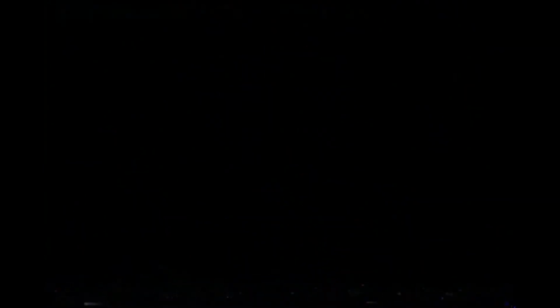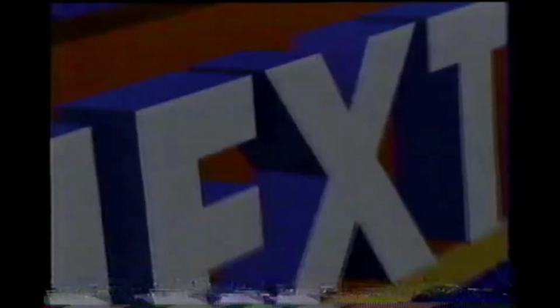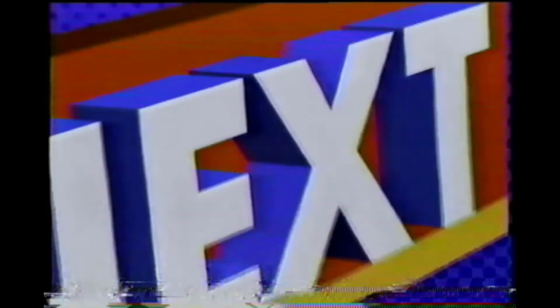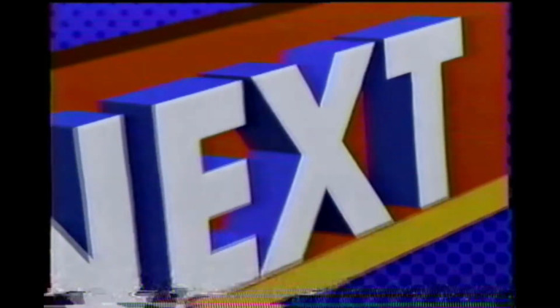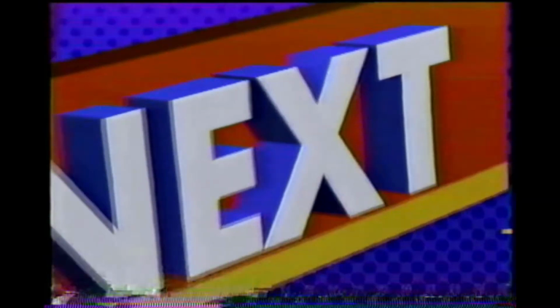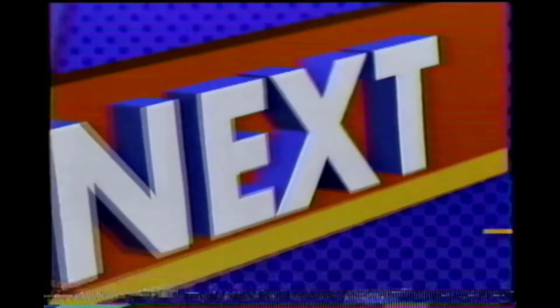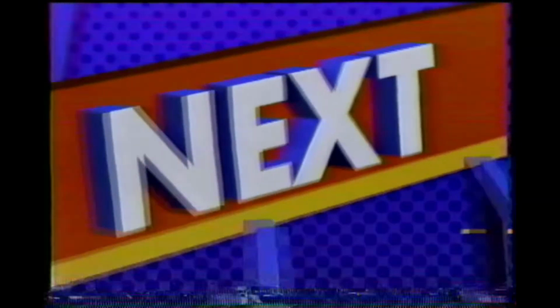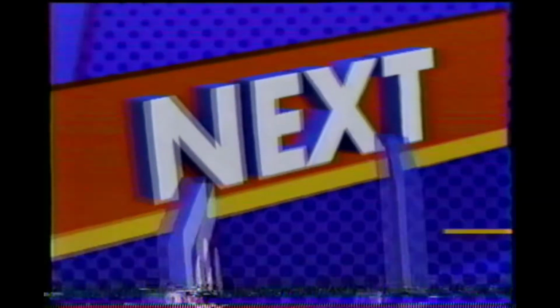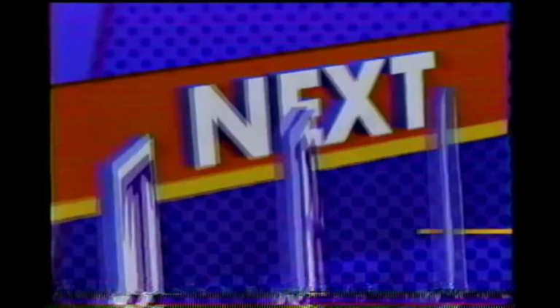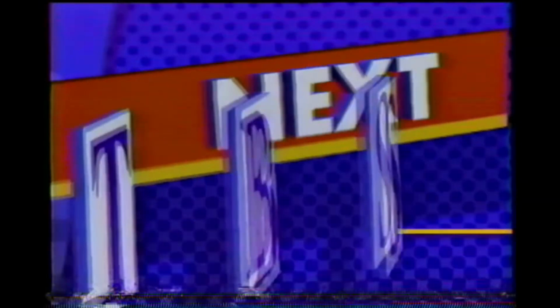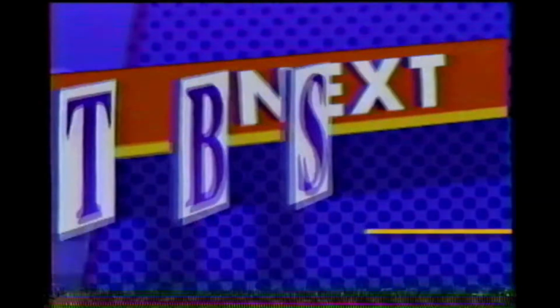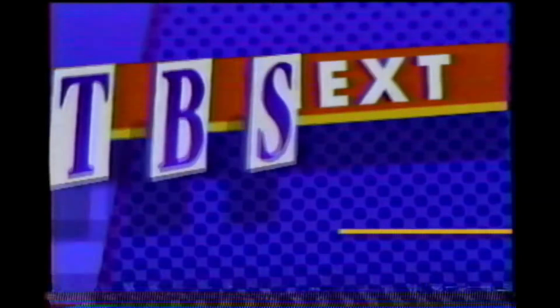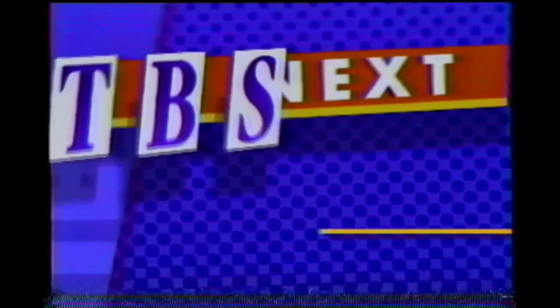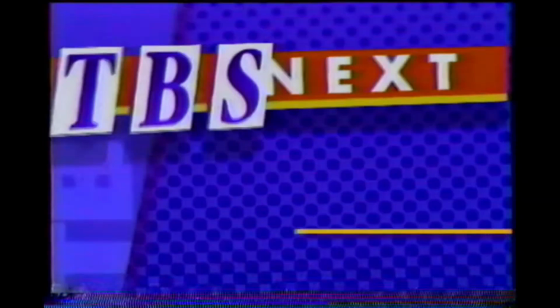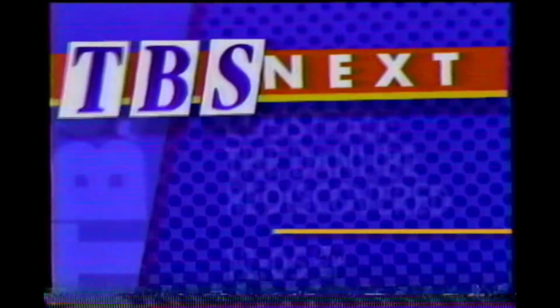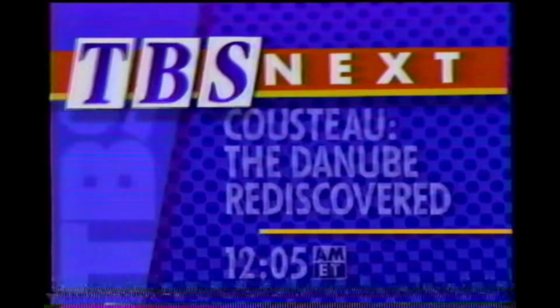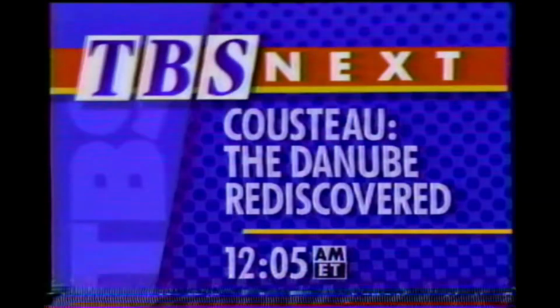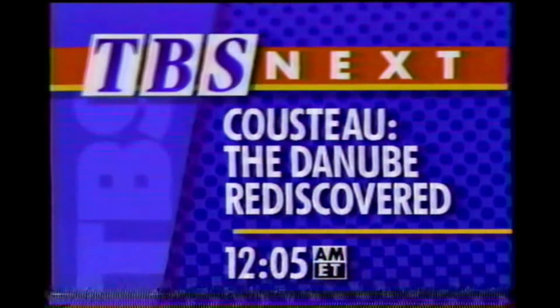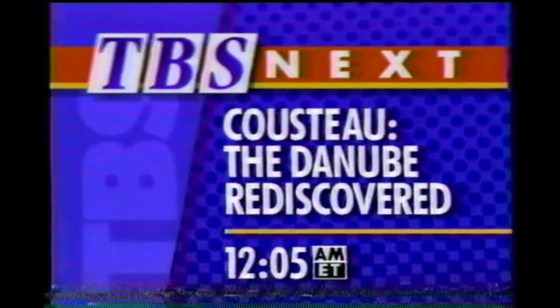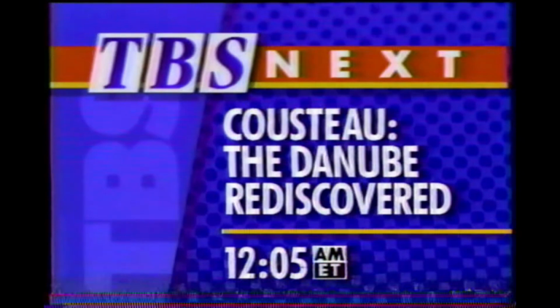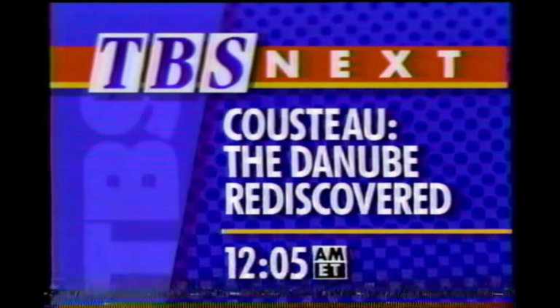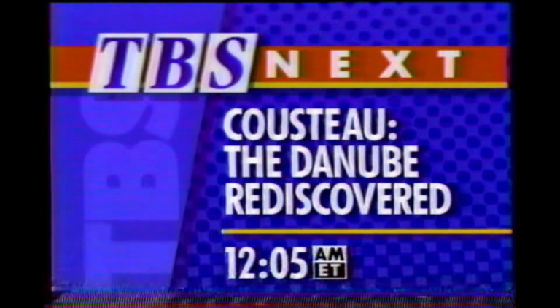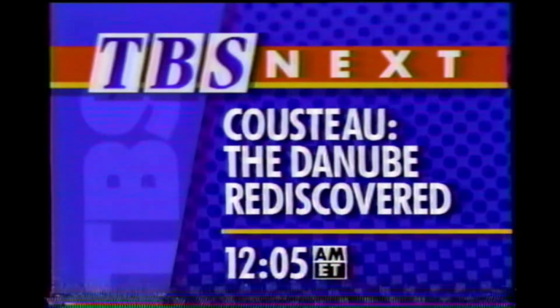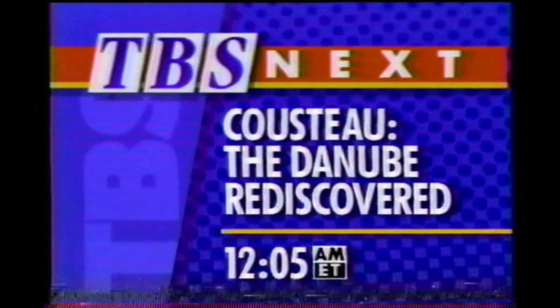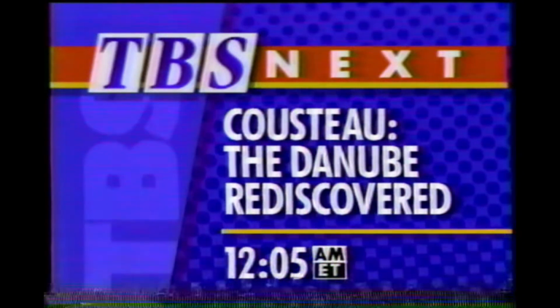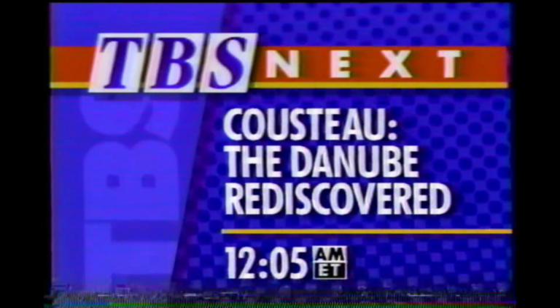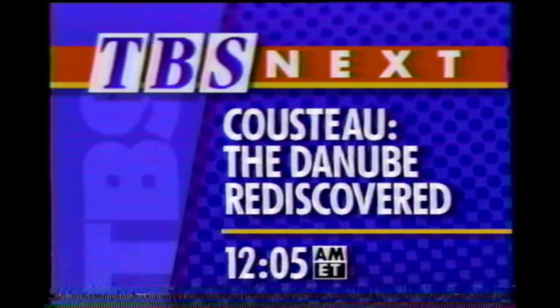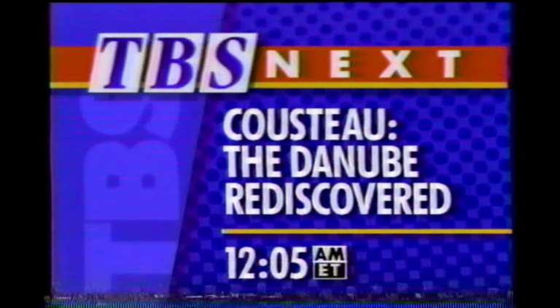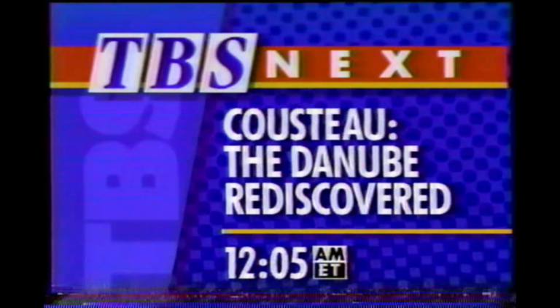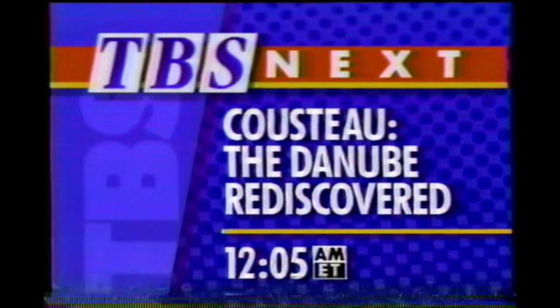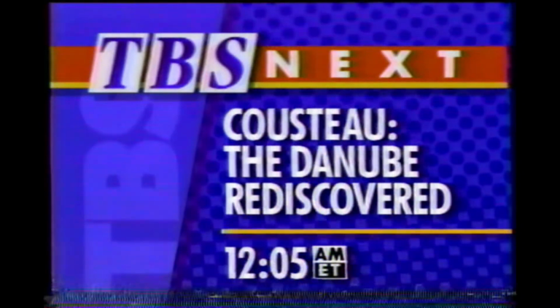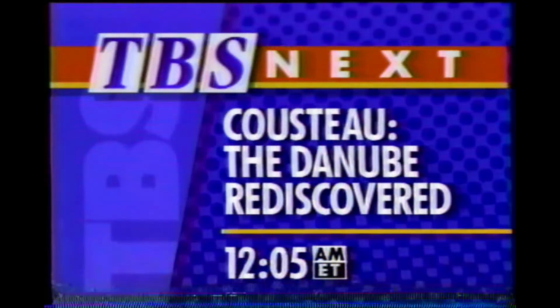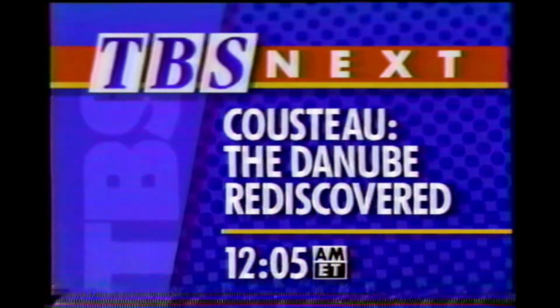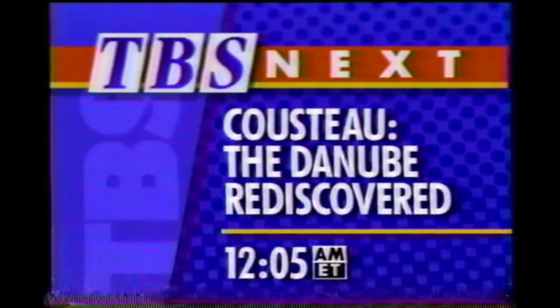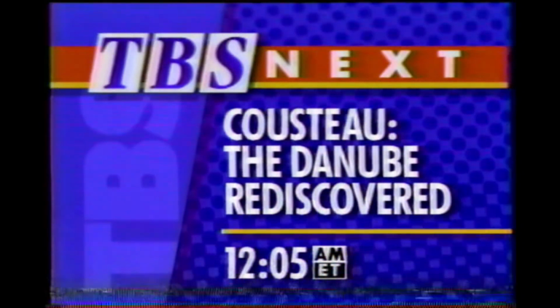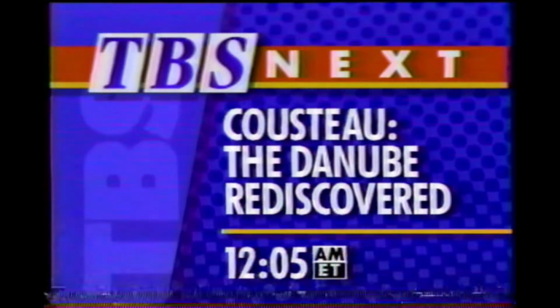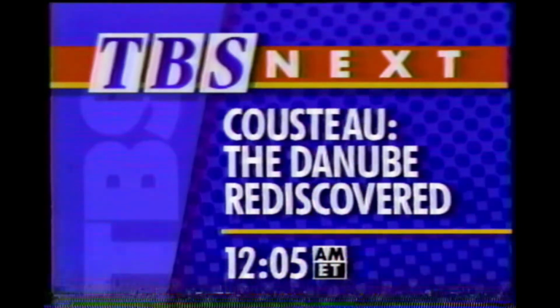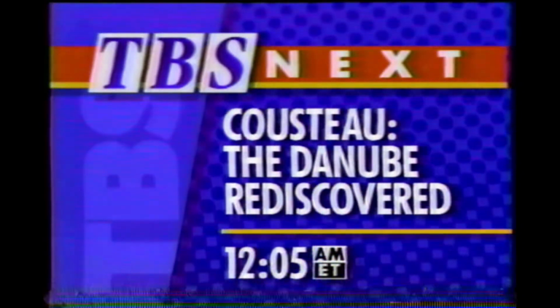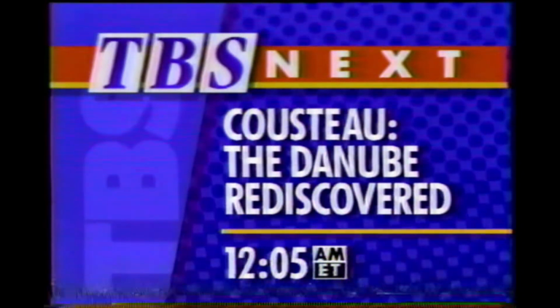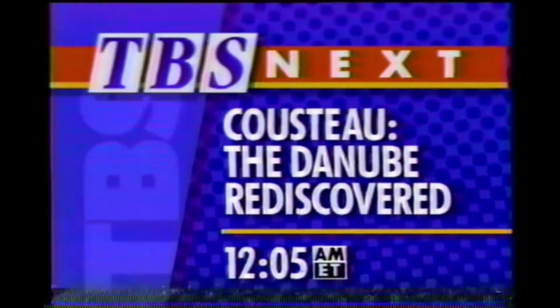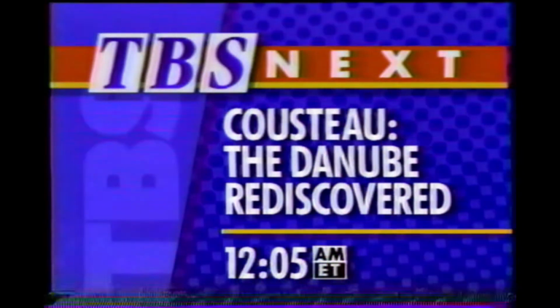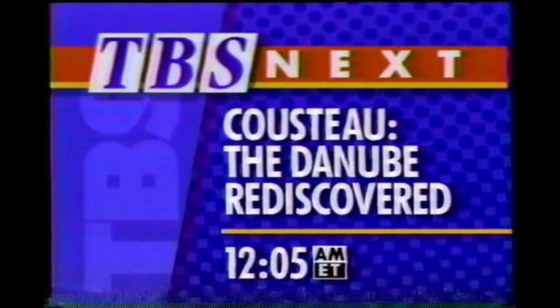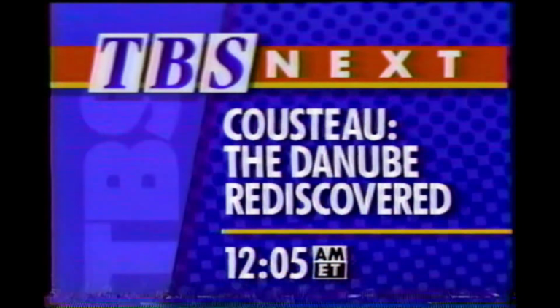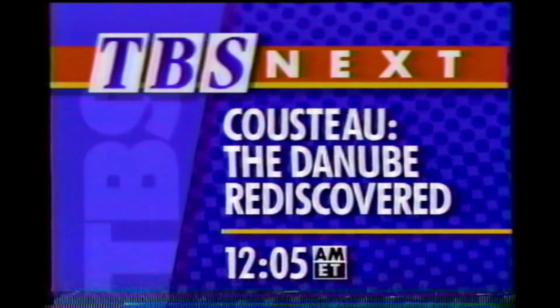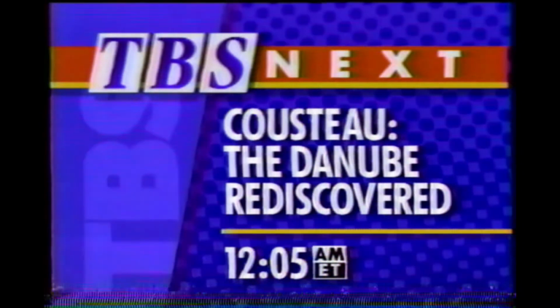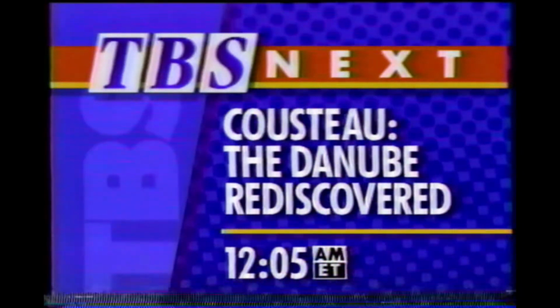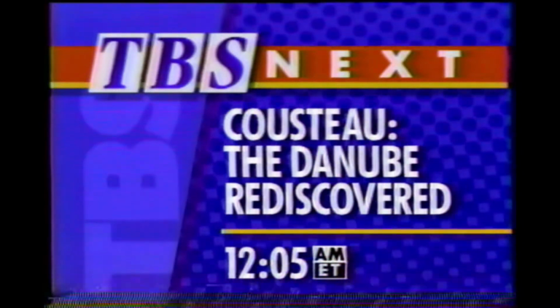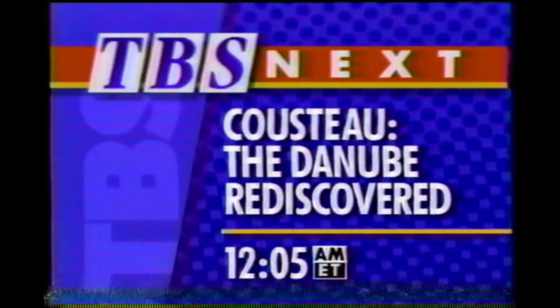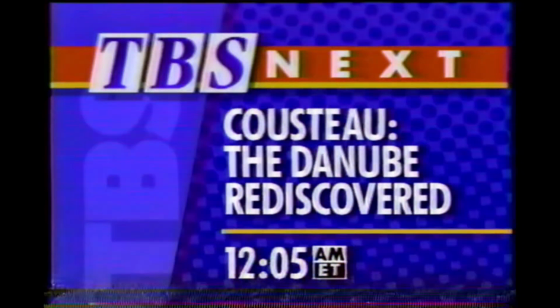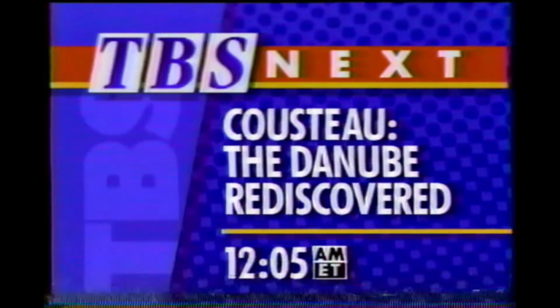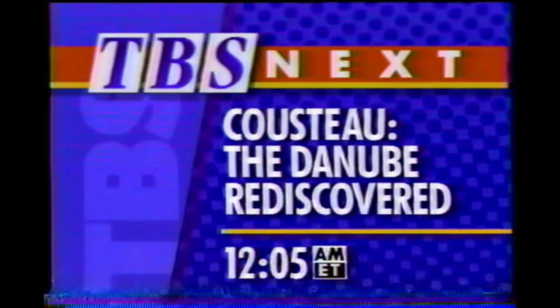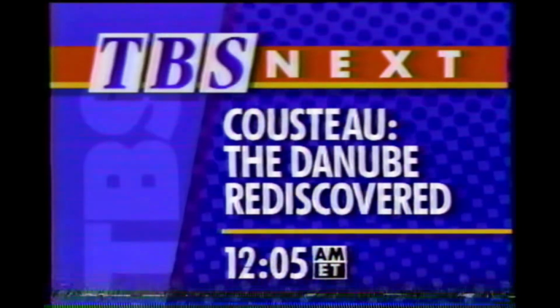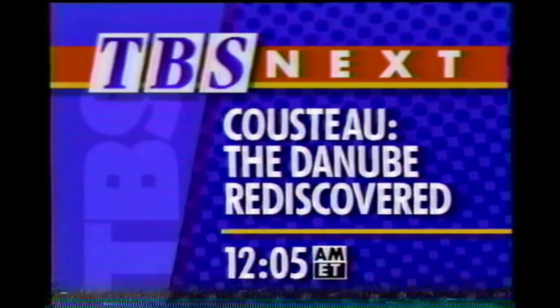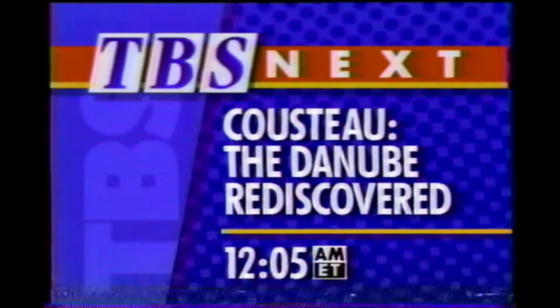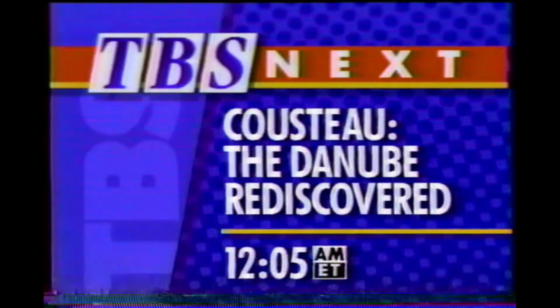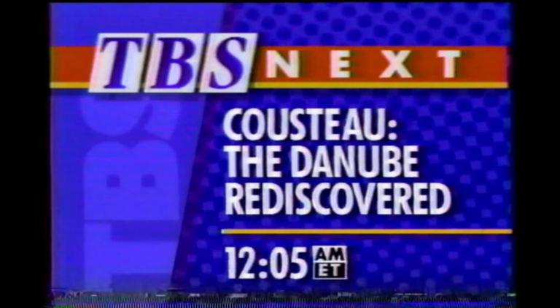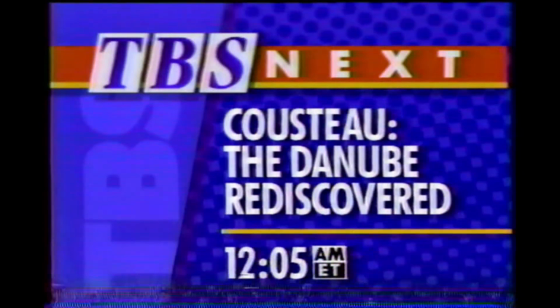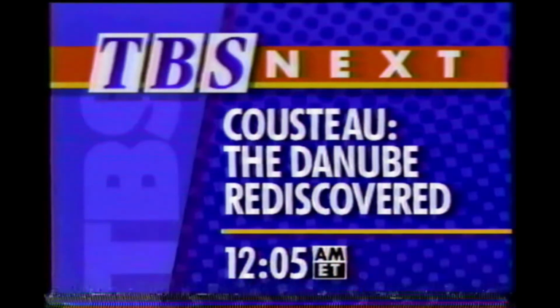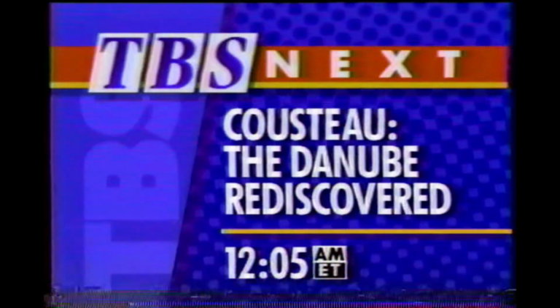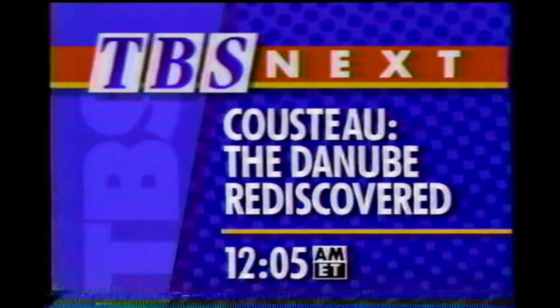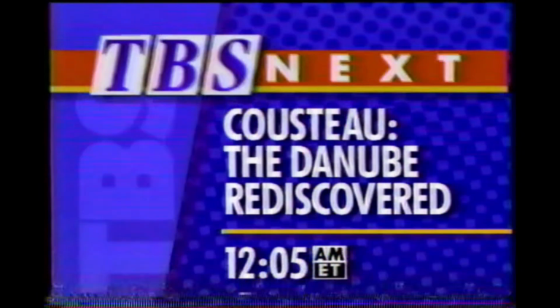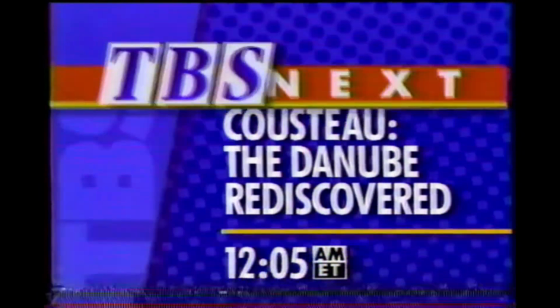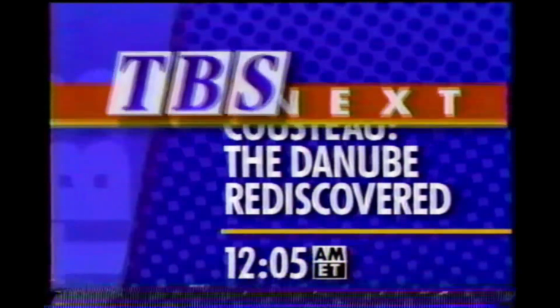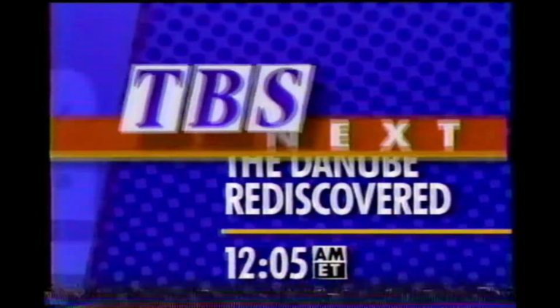Next on TBS: travel with Jacques Cousteau as he uncovers the mysteries of an amazing river — The Danube Rediscovered. Next on TBS.